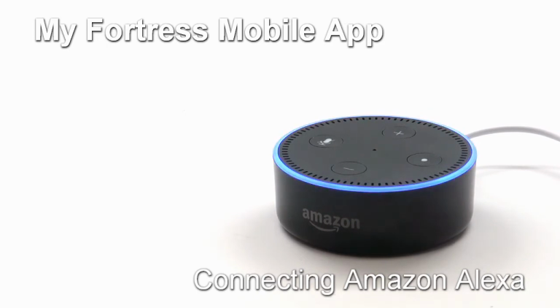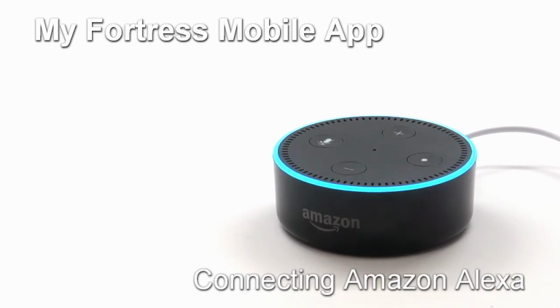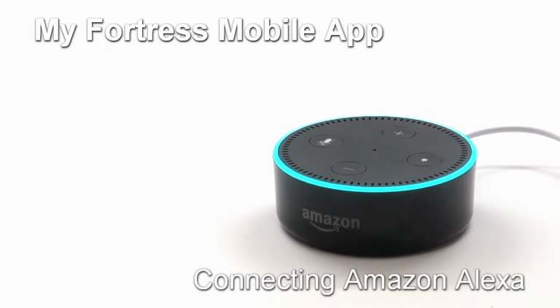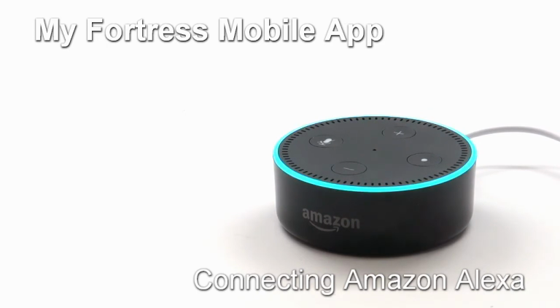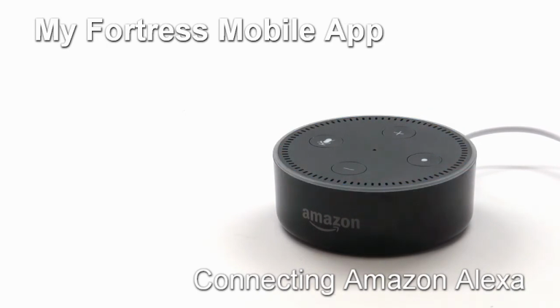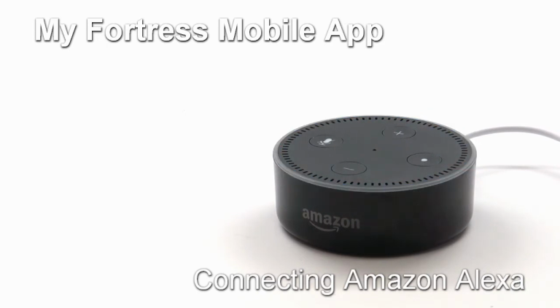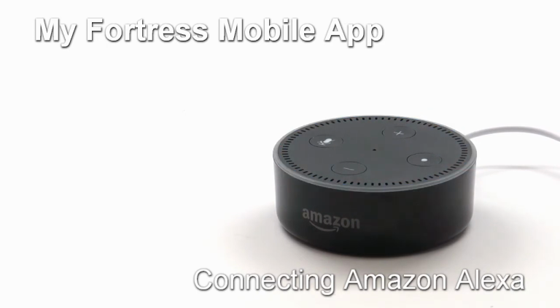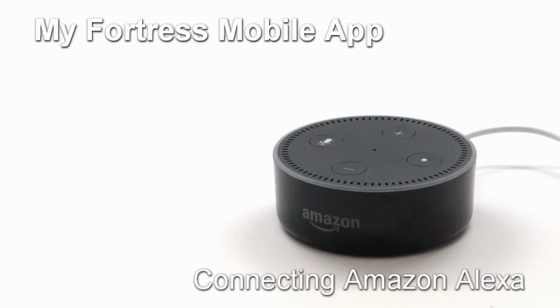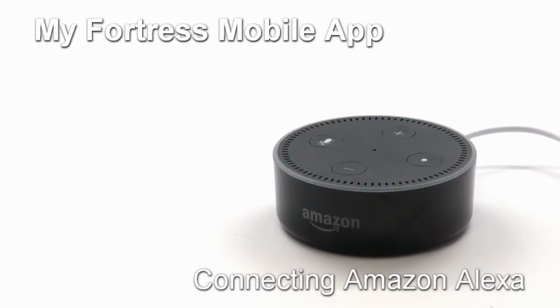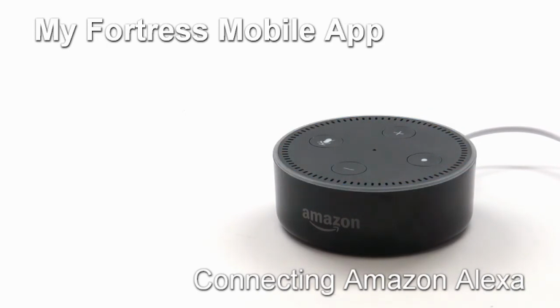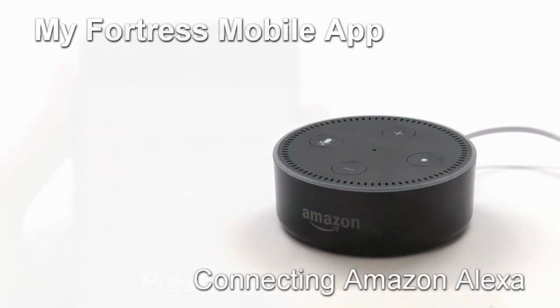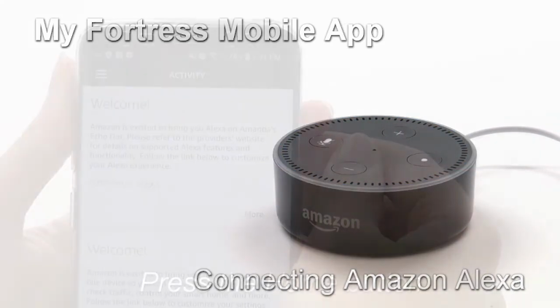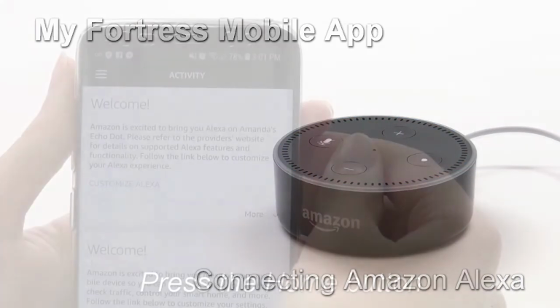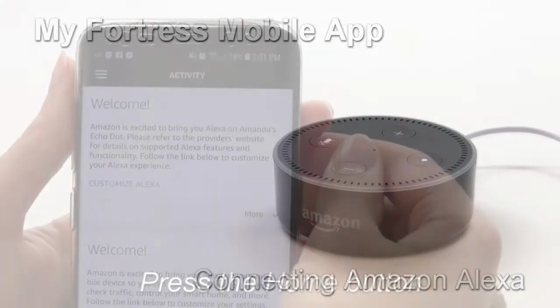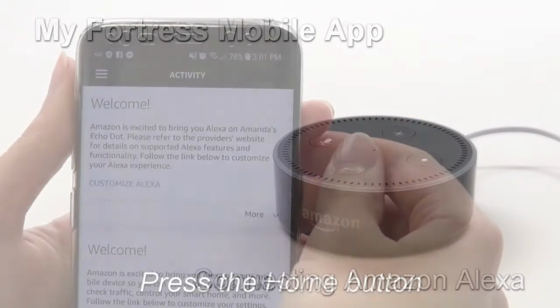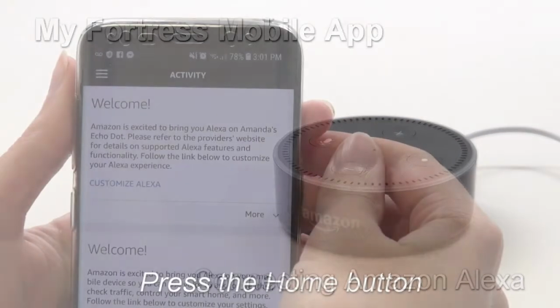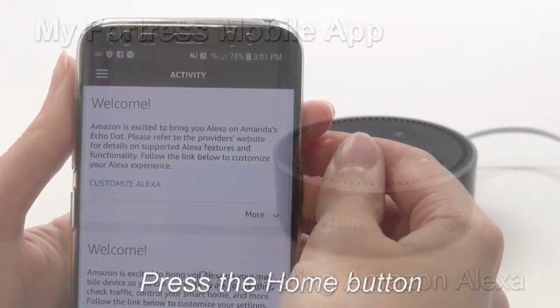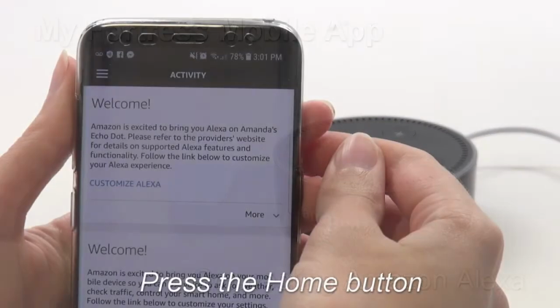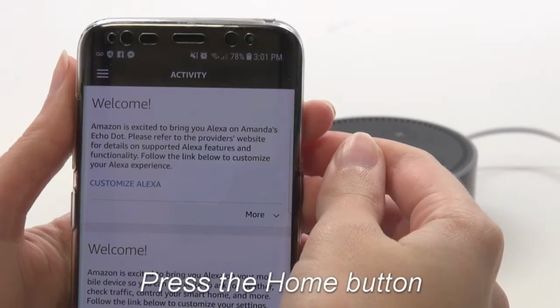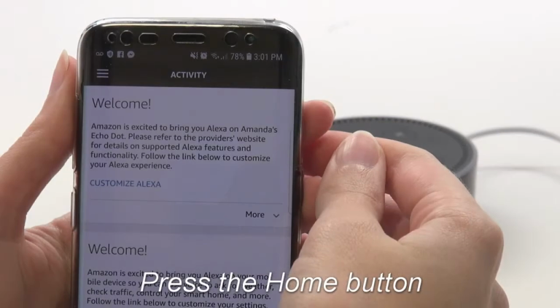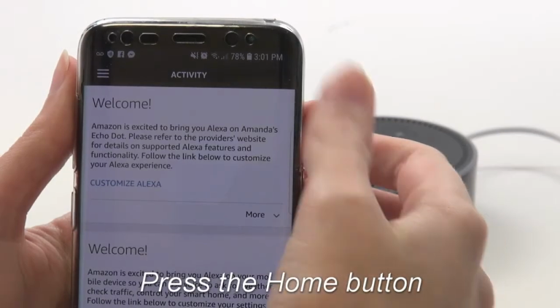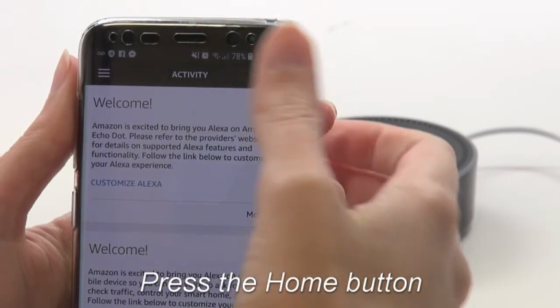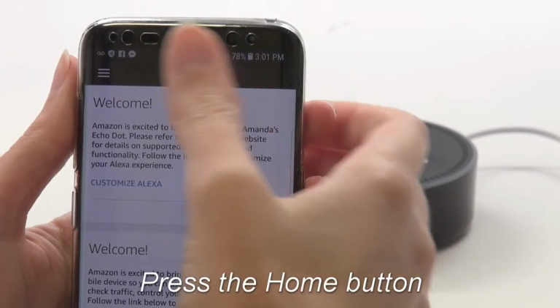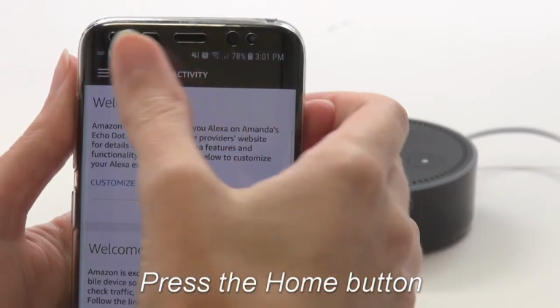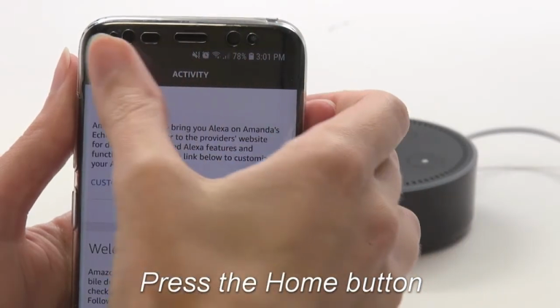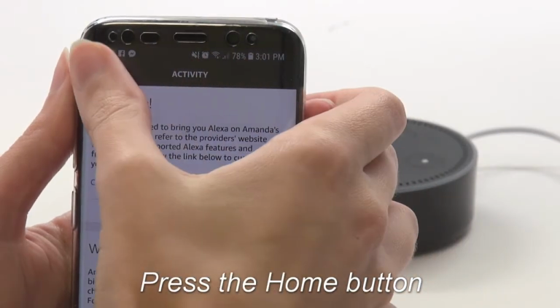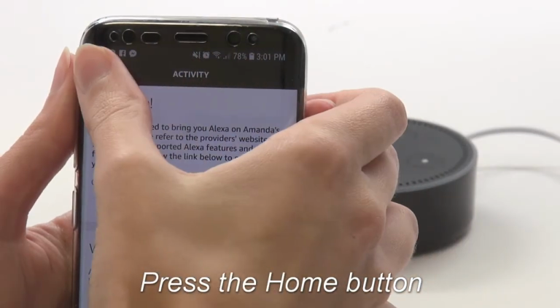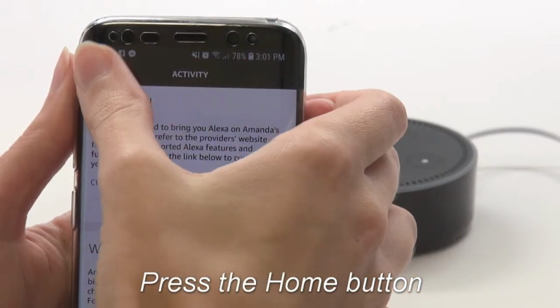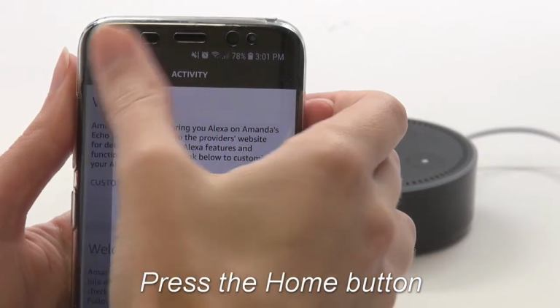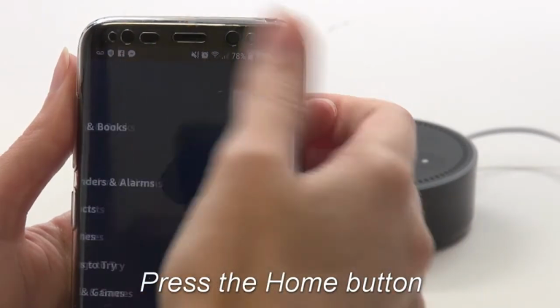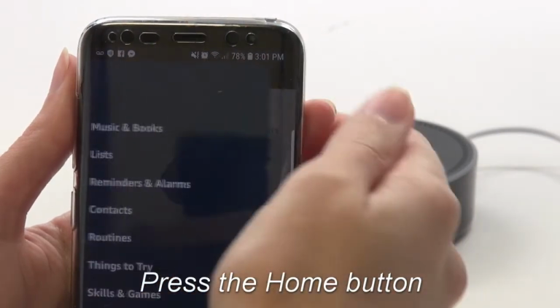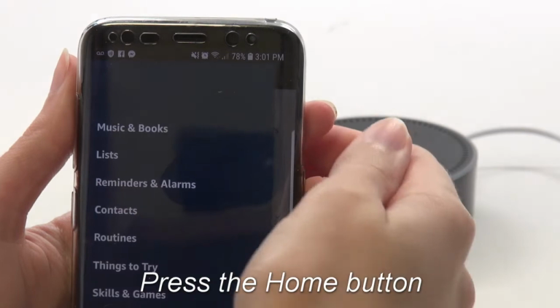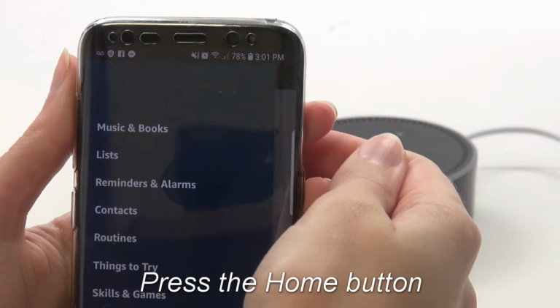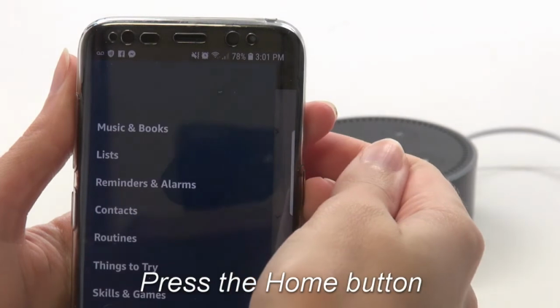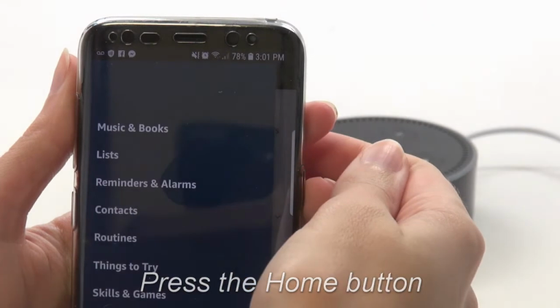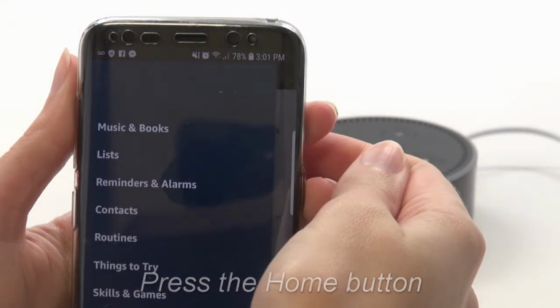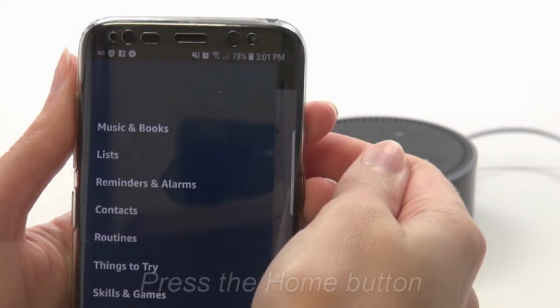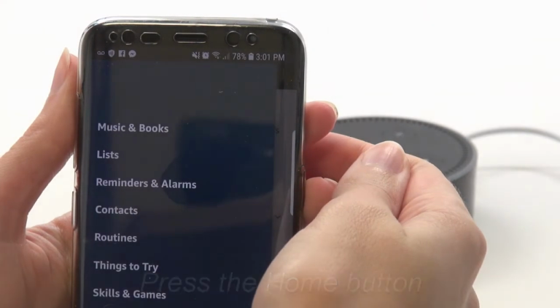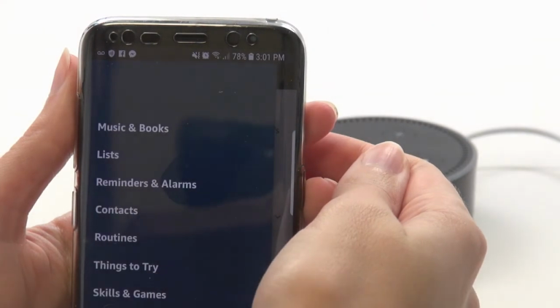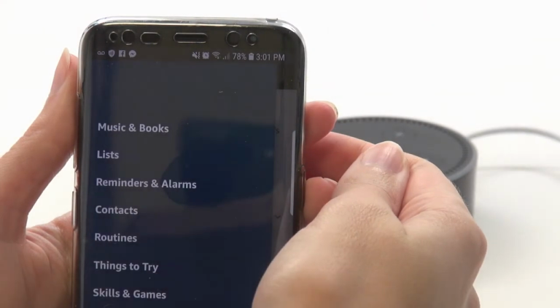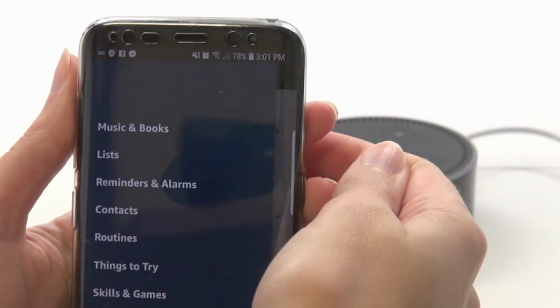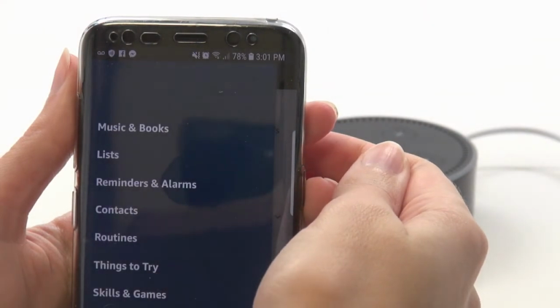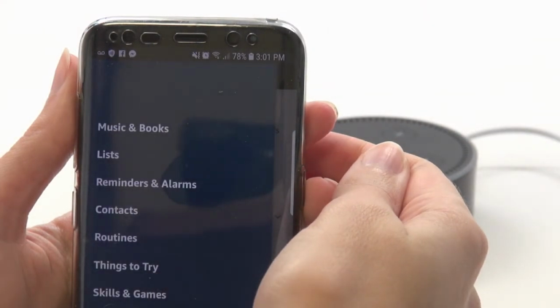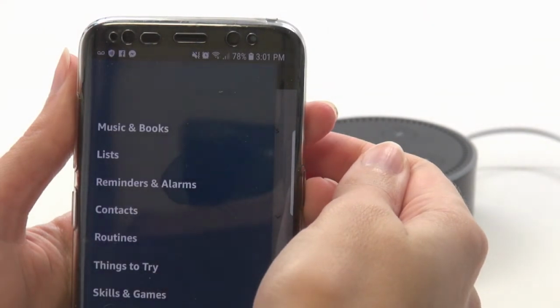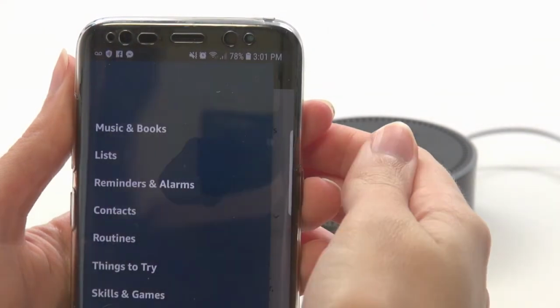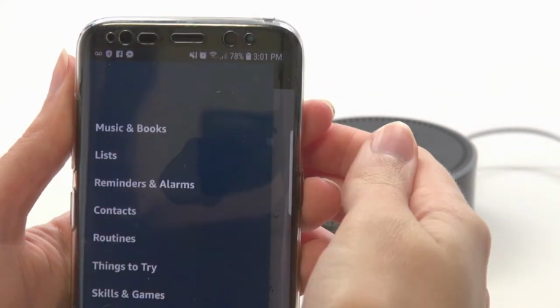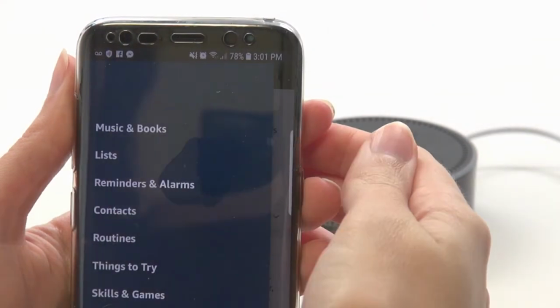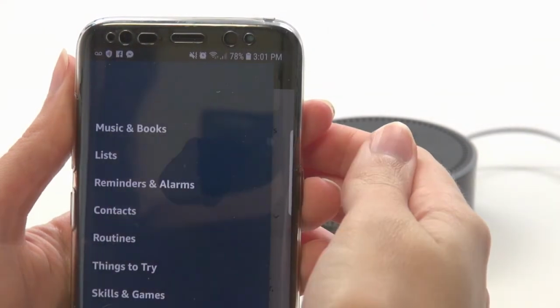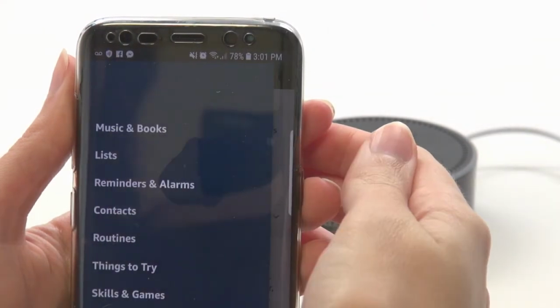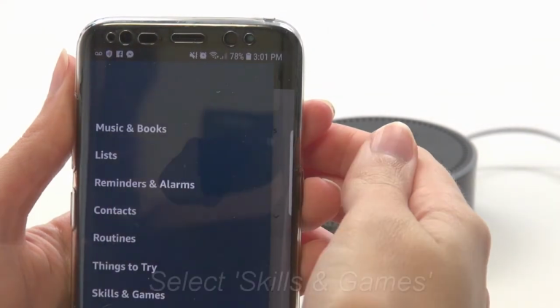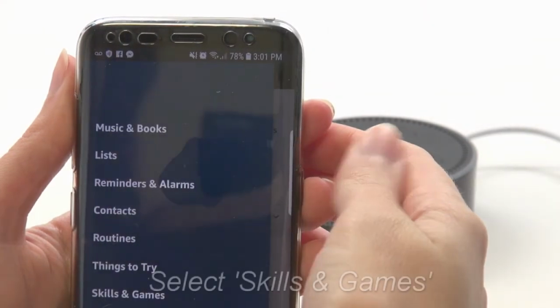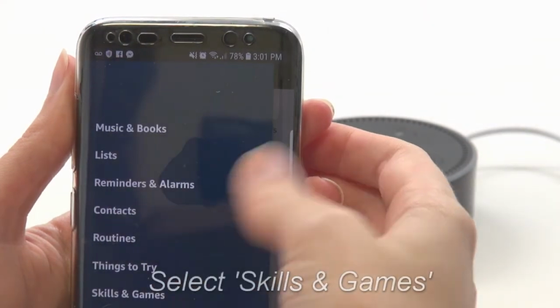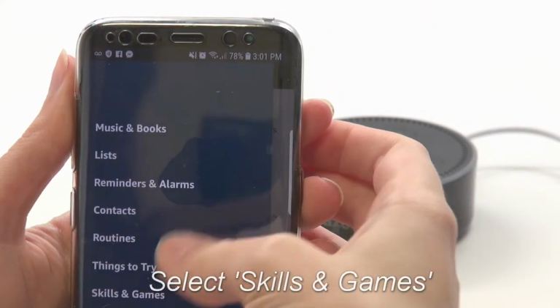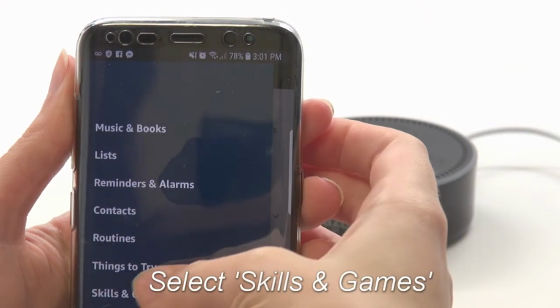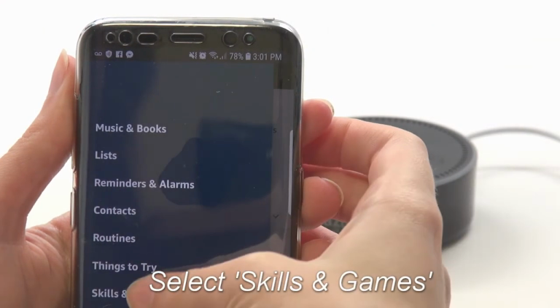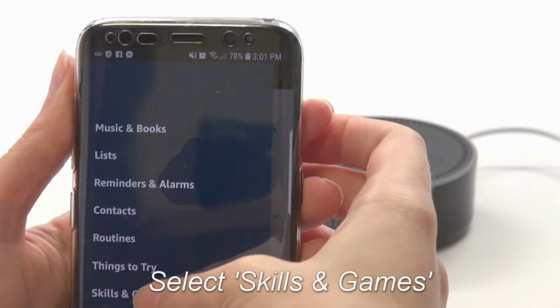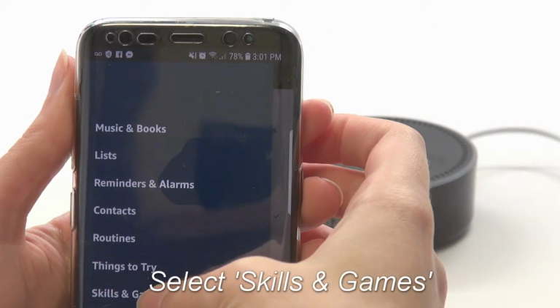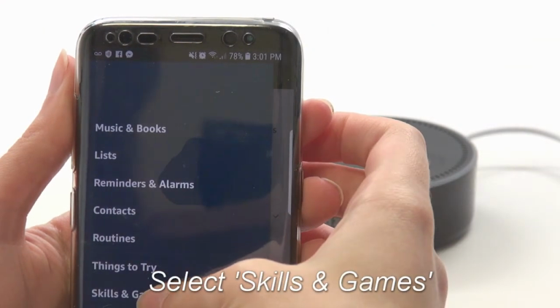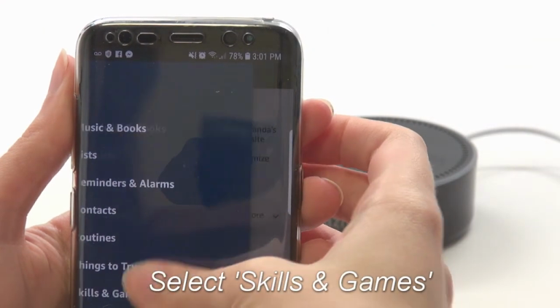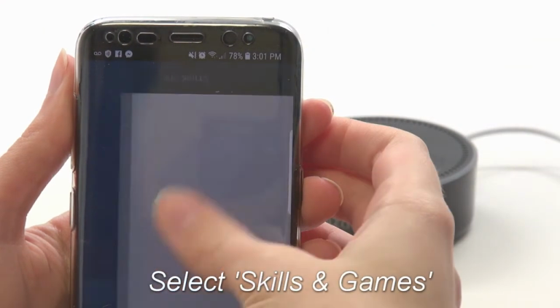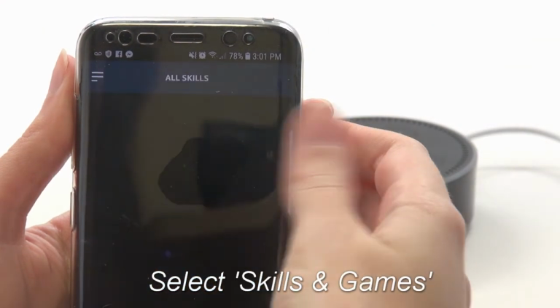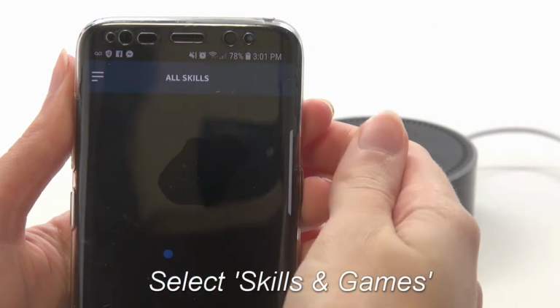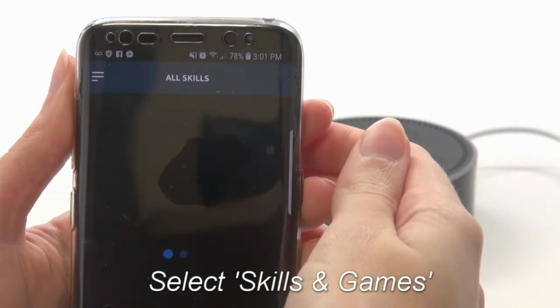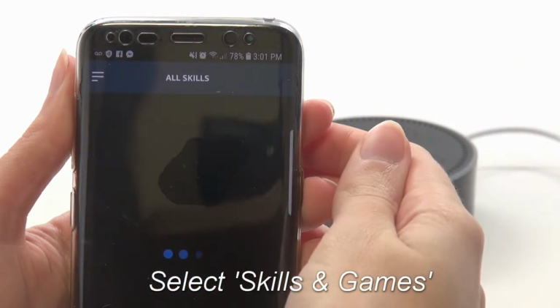To start, open the Alexa app and press the Home button. Next, select Skills and Games.